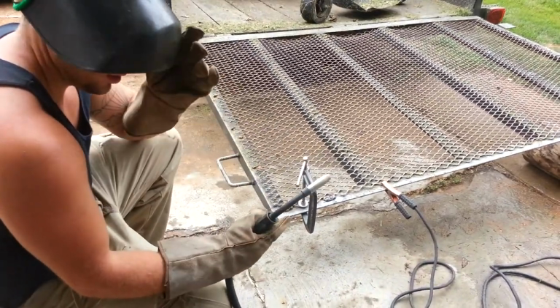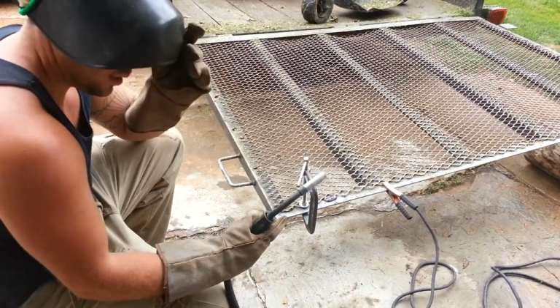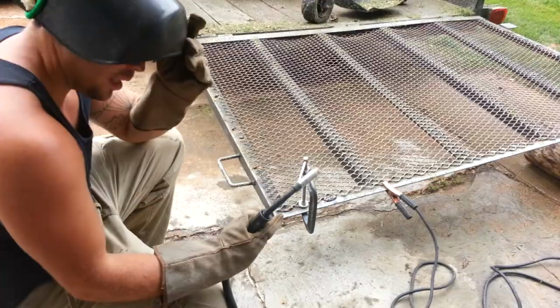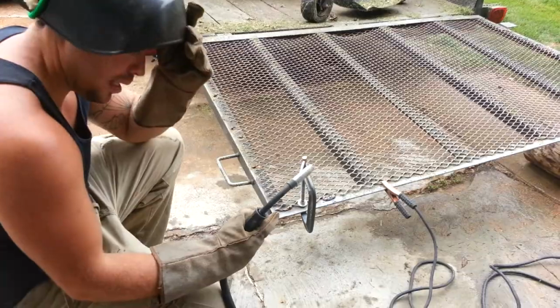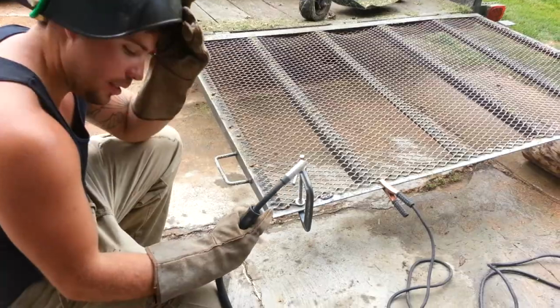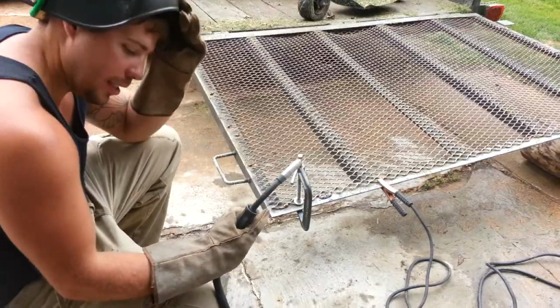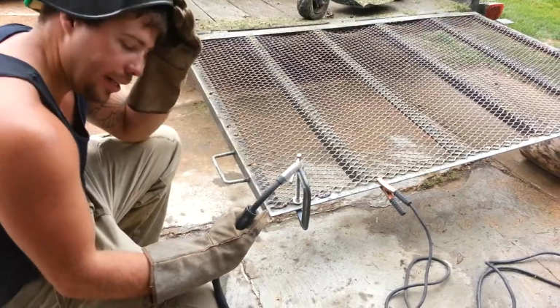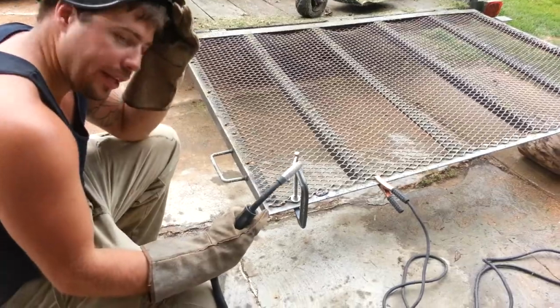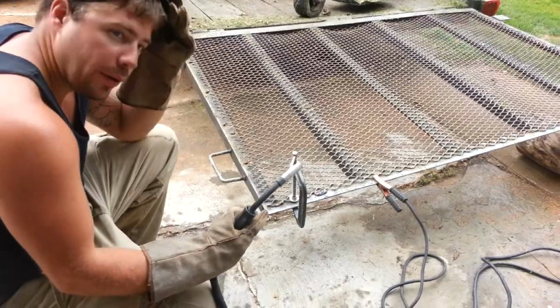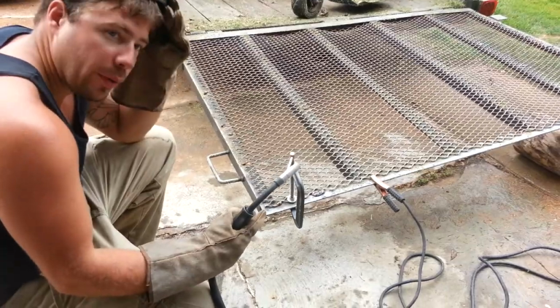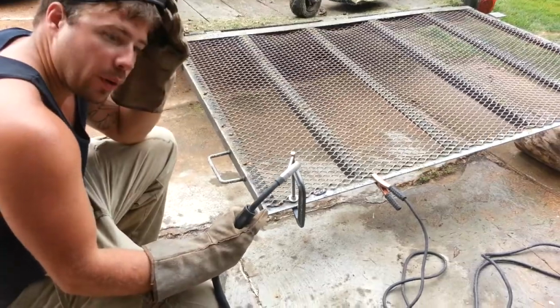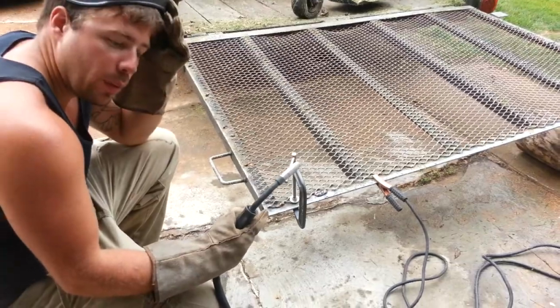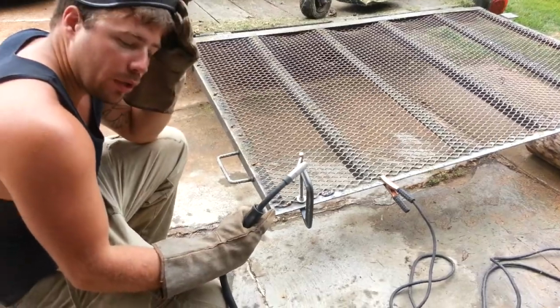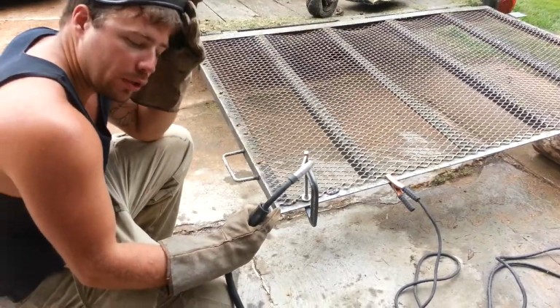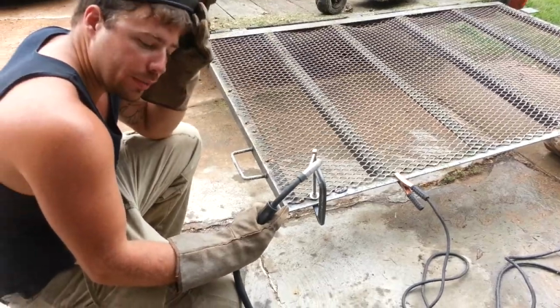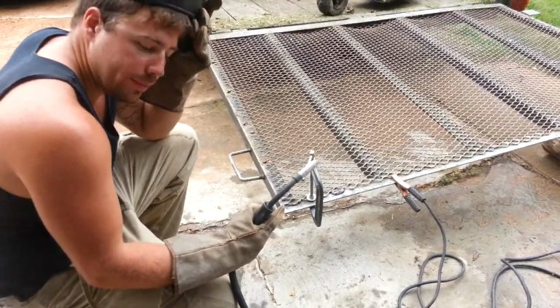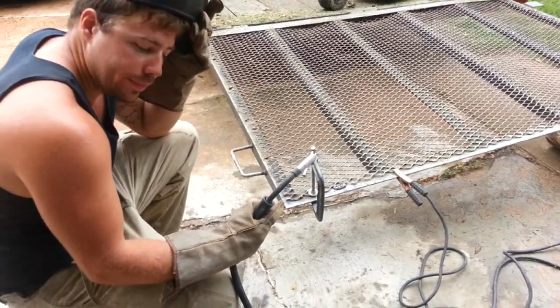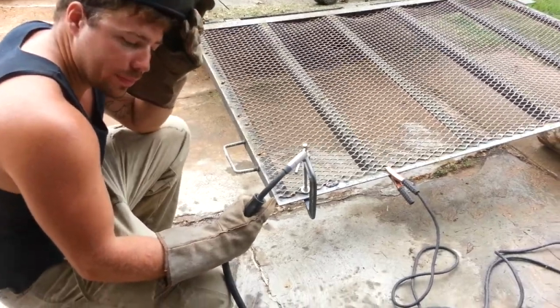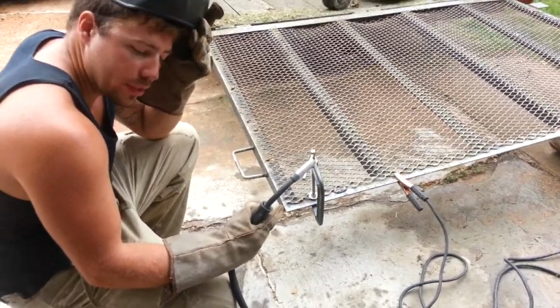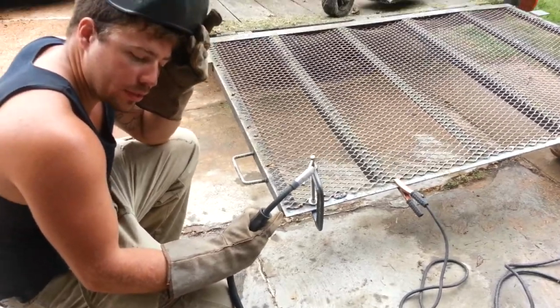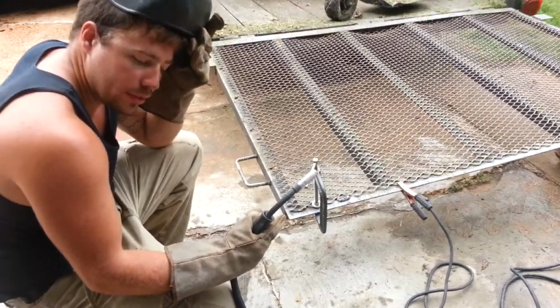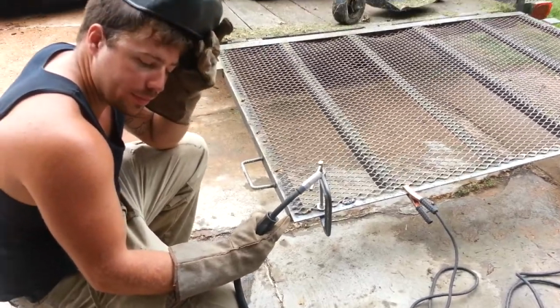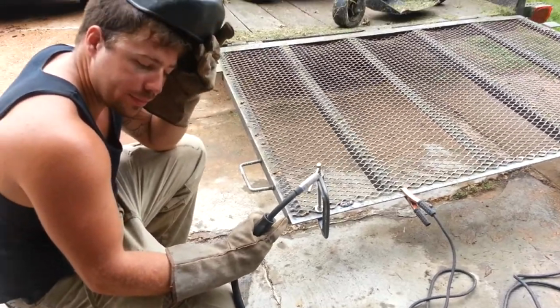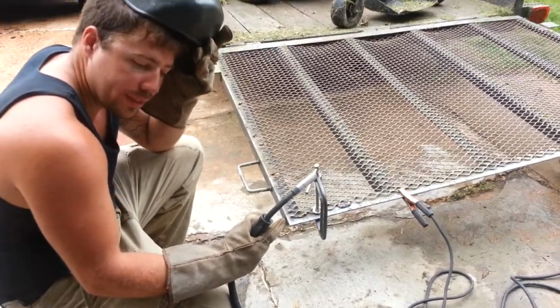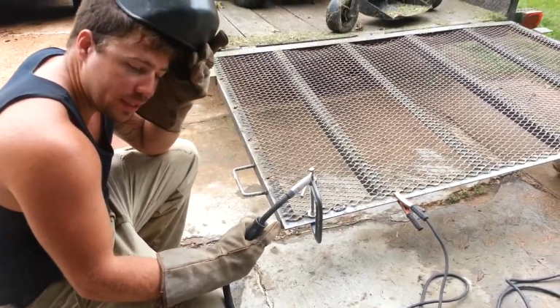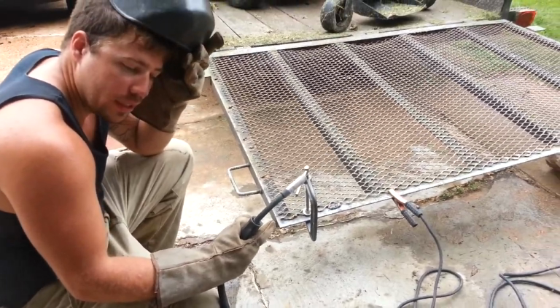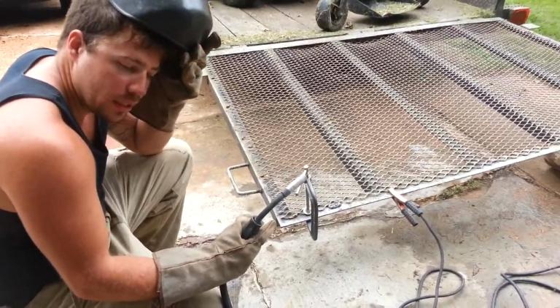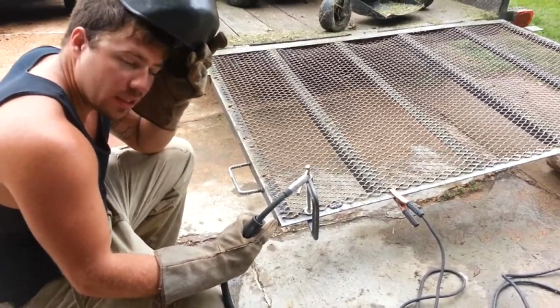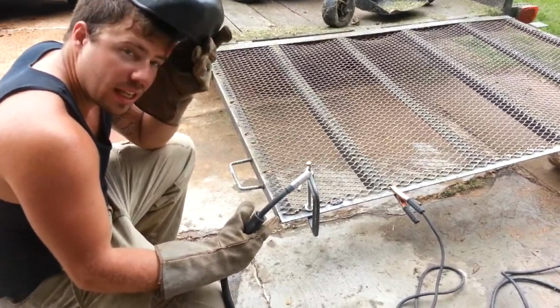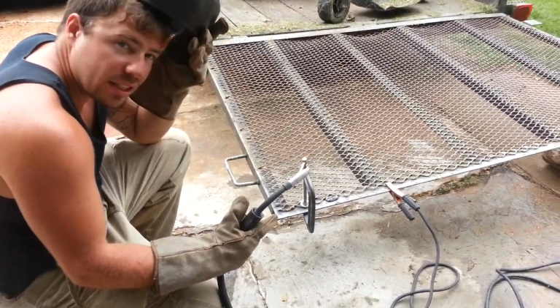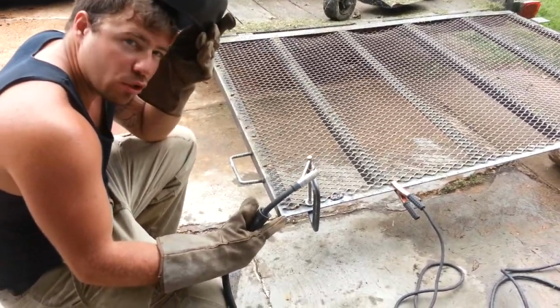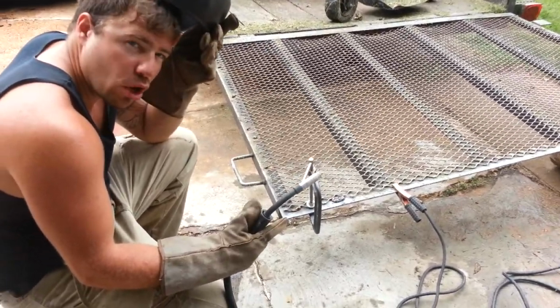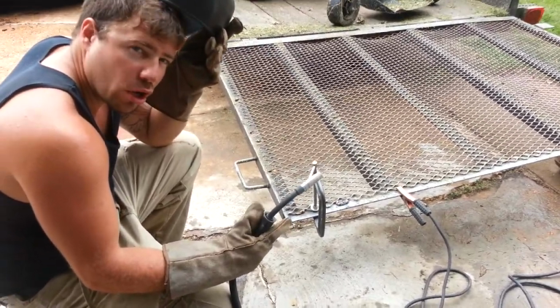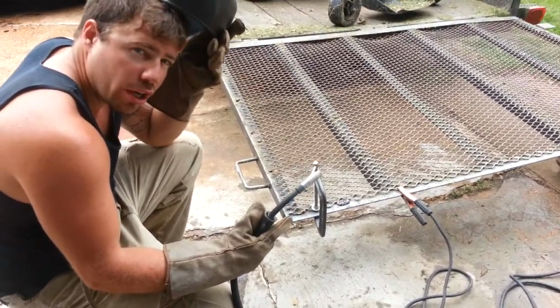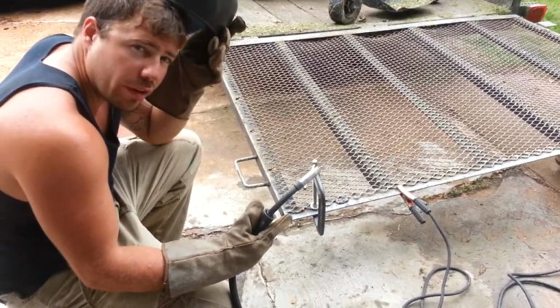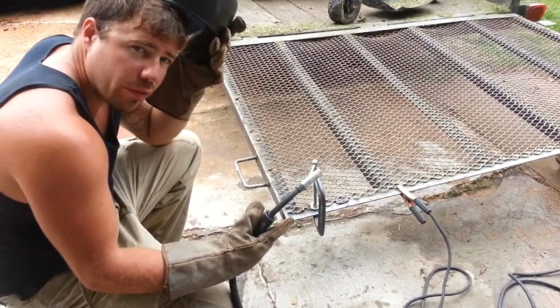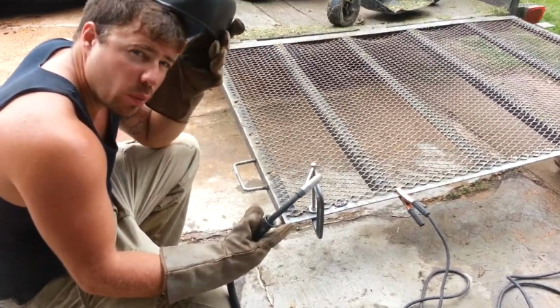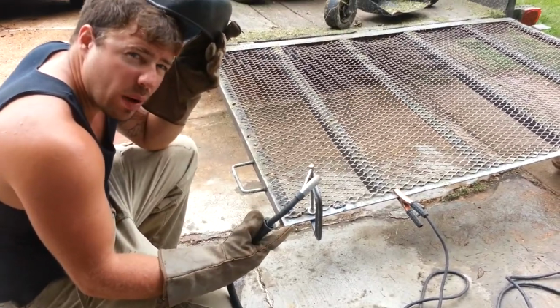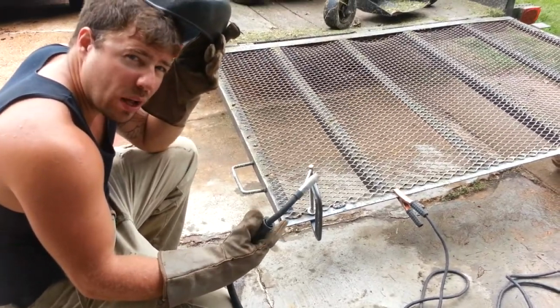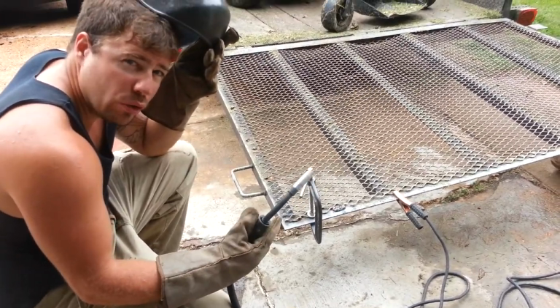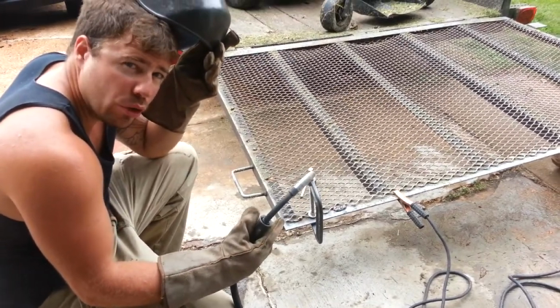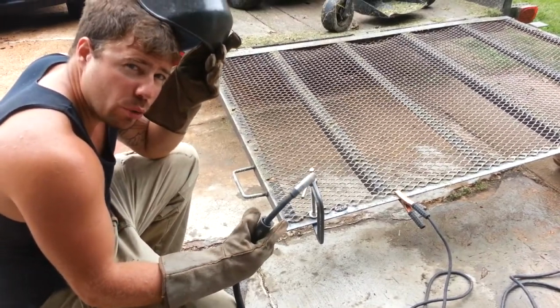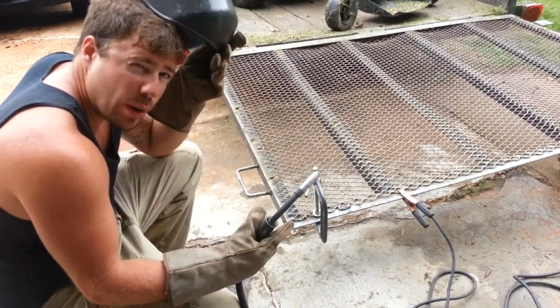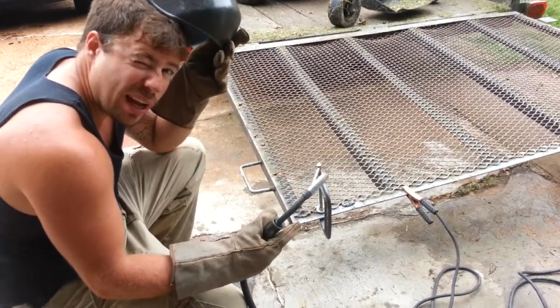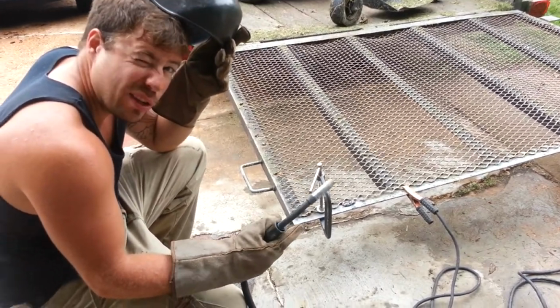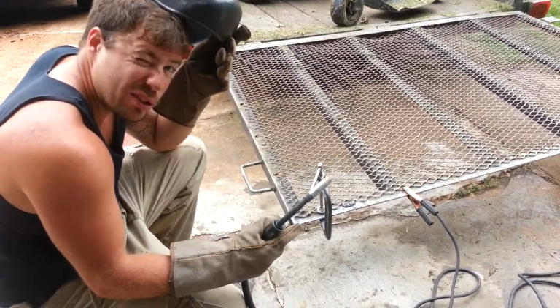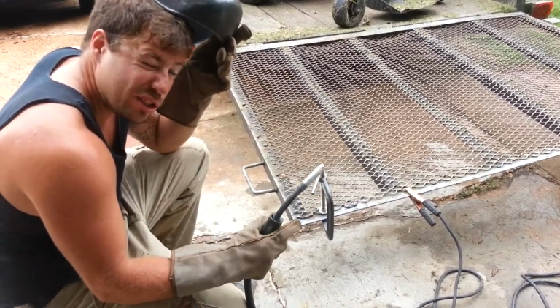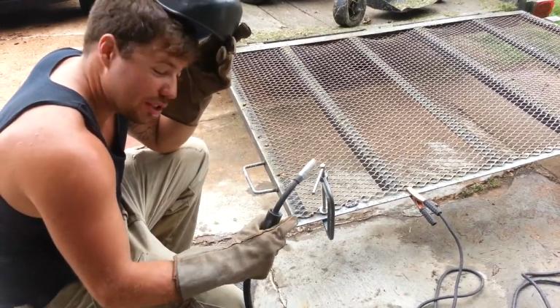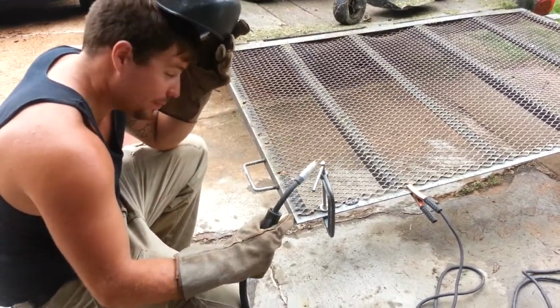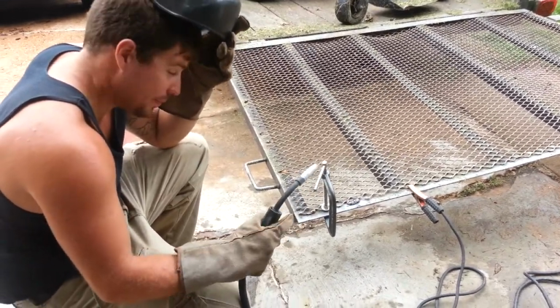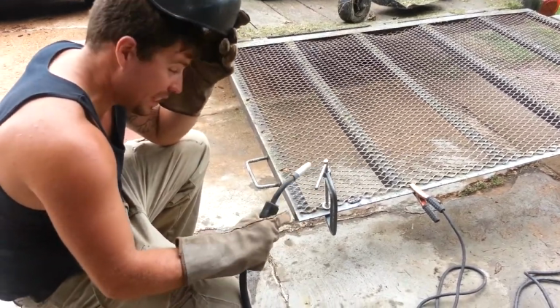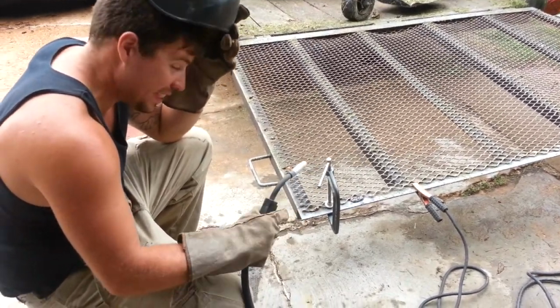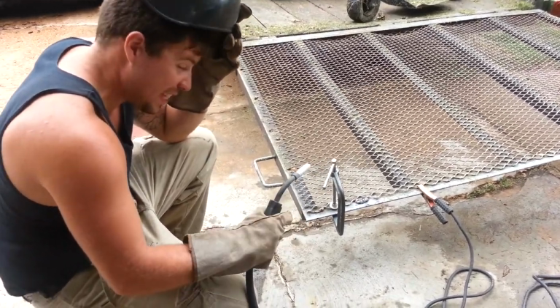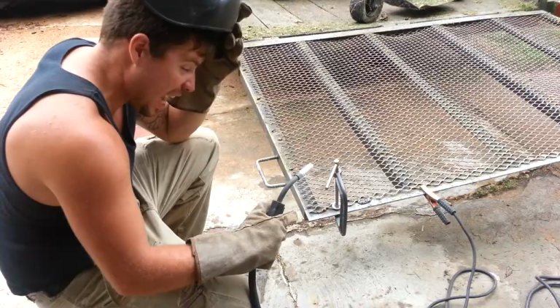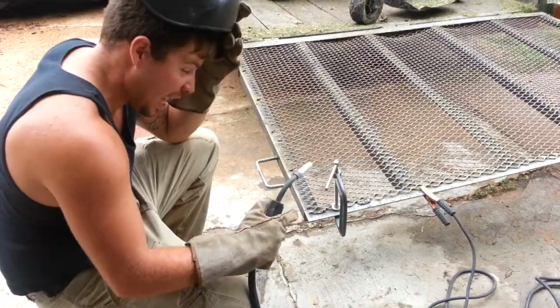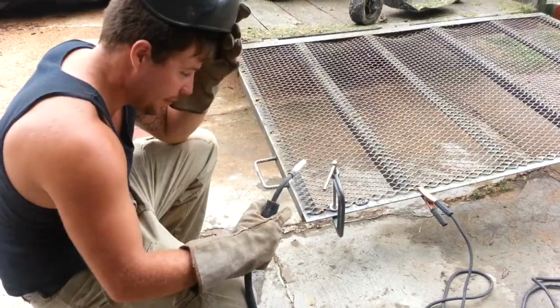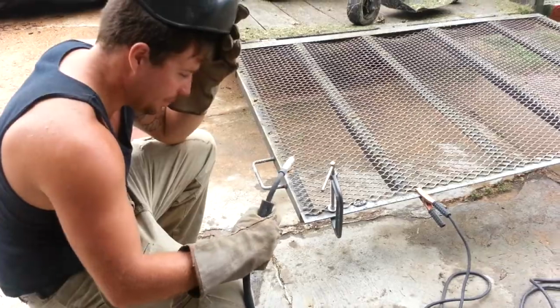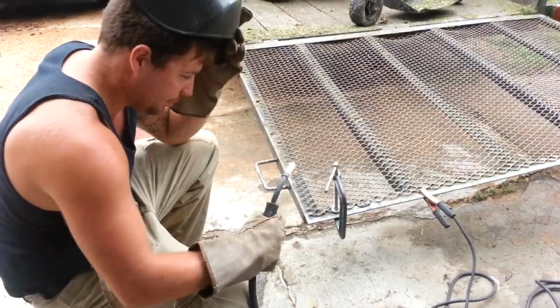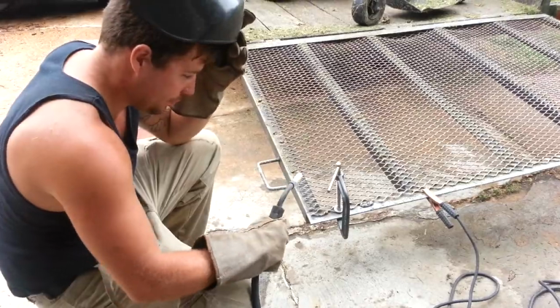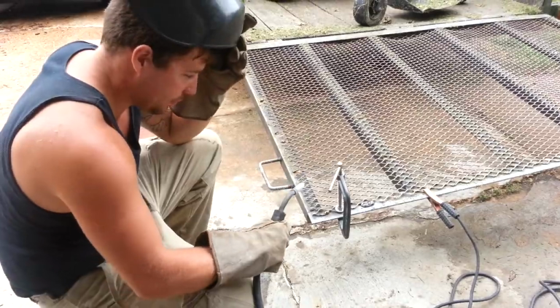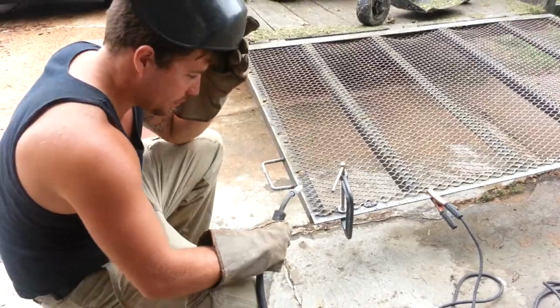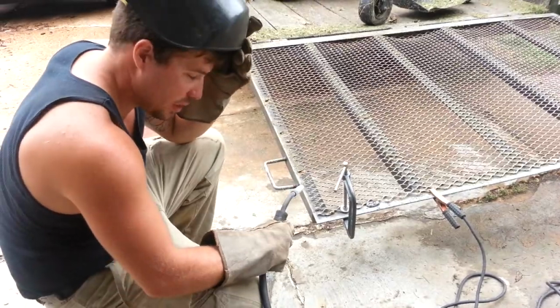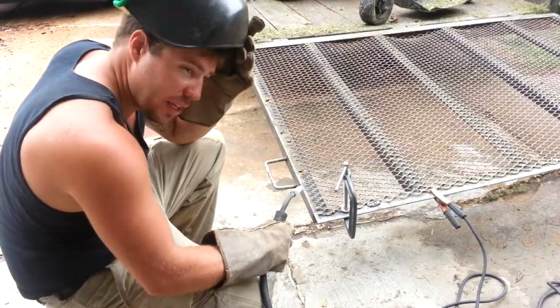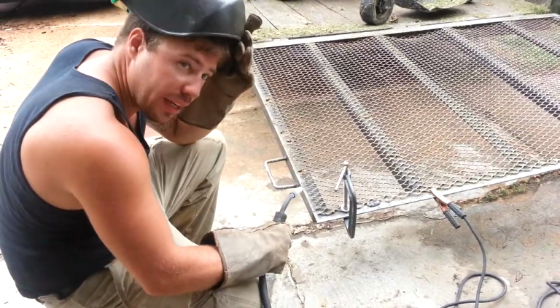Honestly, you should get a real welder, because this one is not strong enough to weld new welds. It's not.